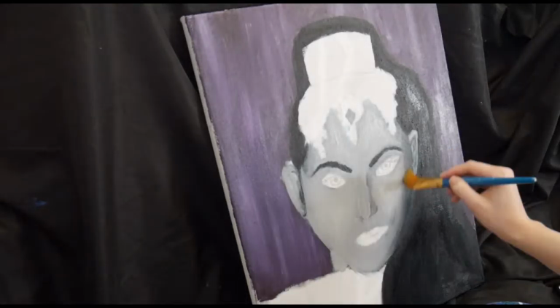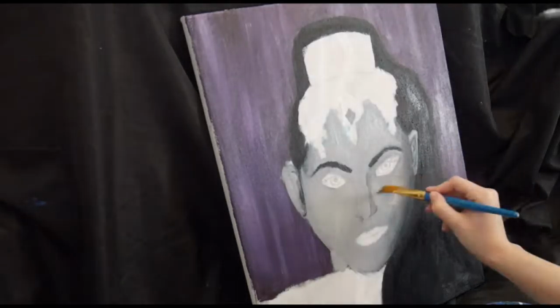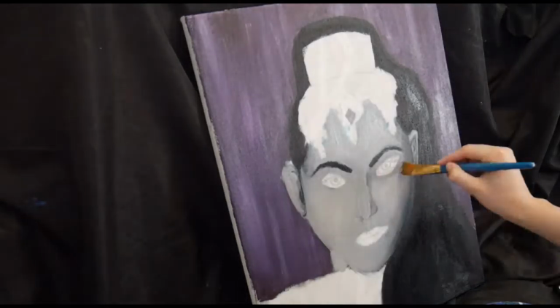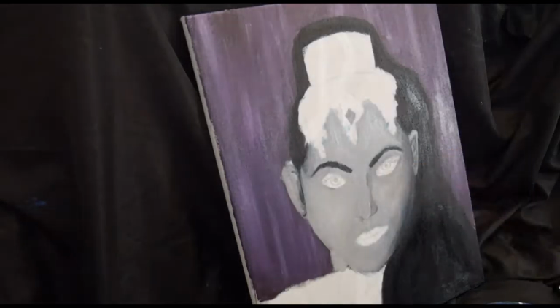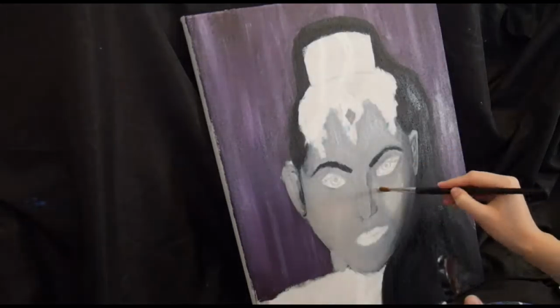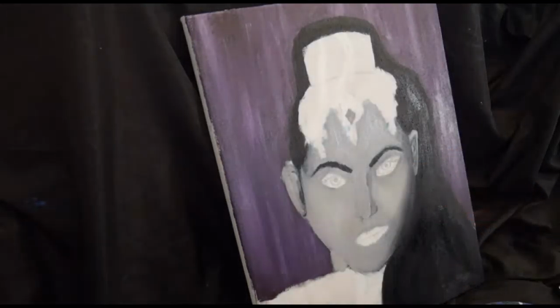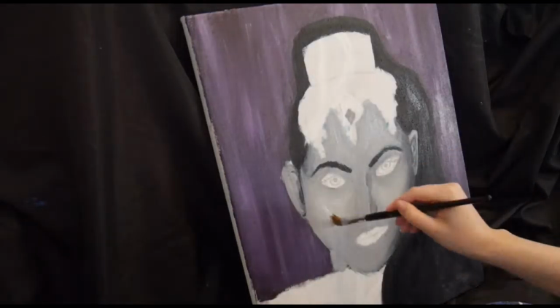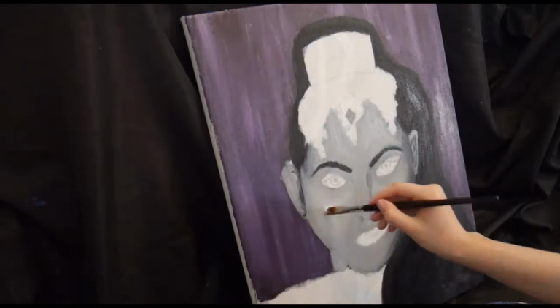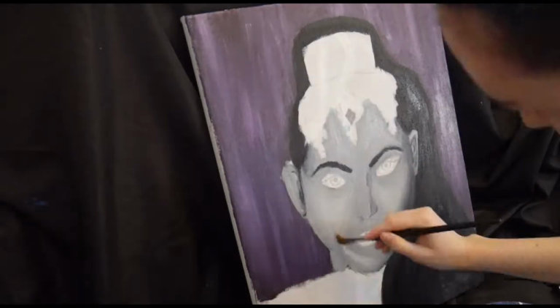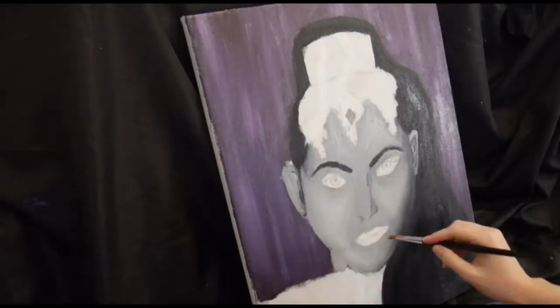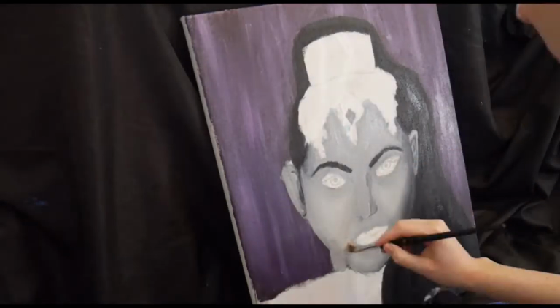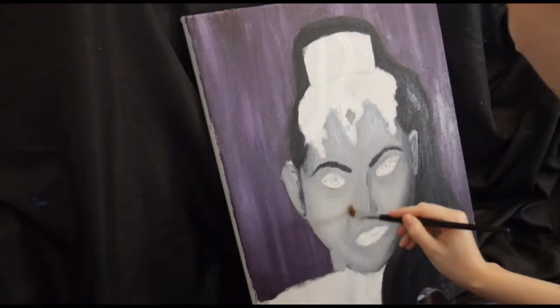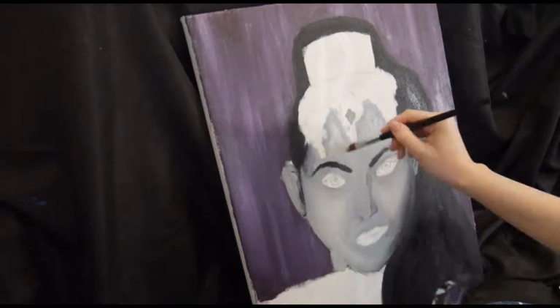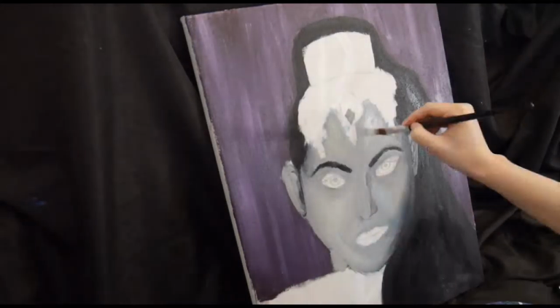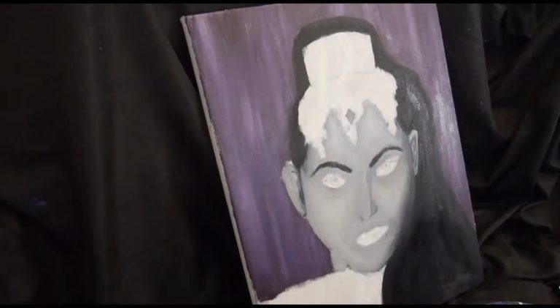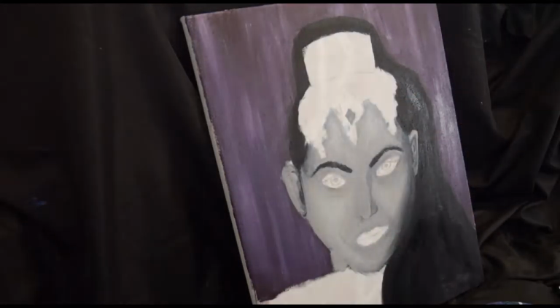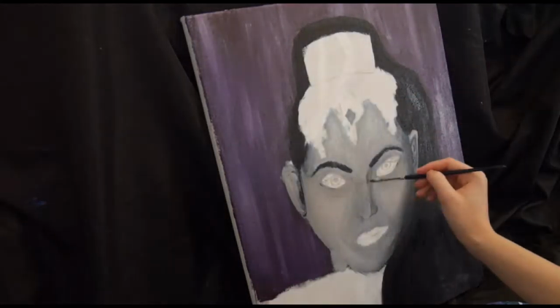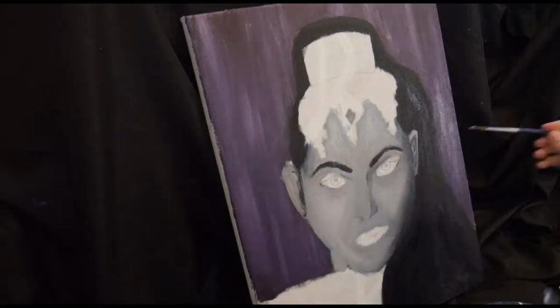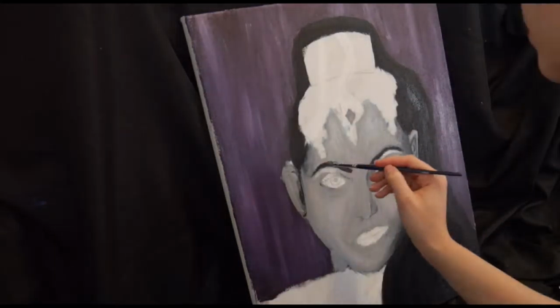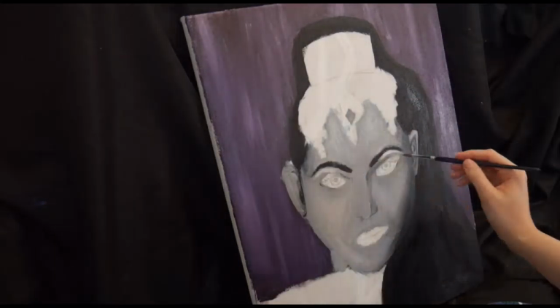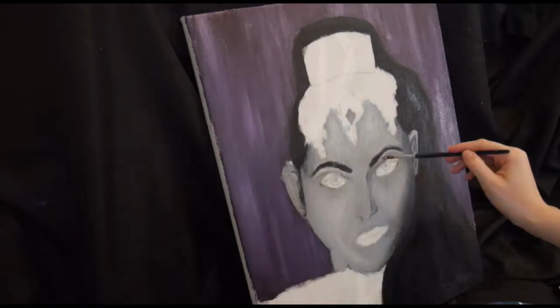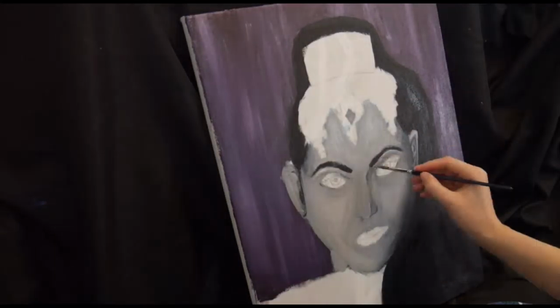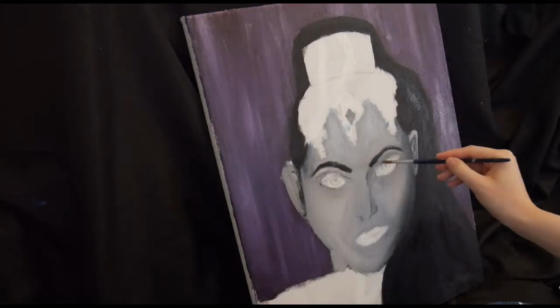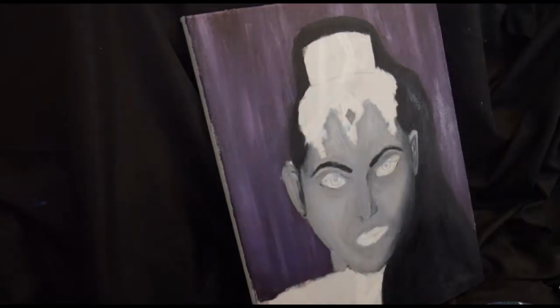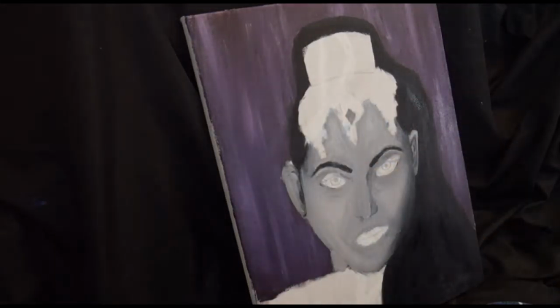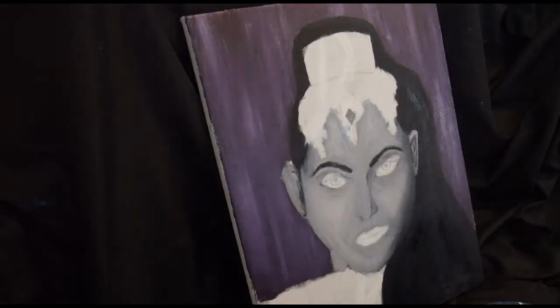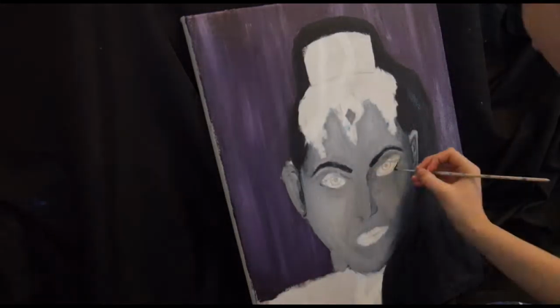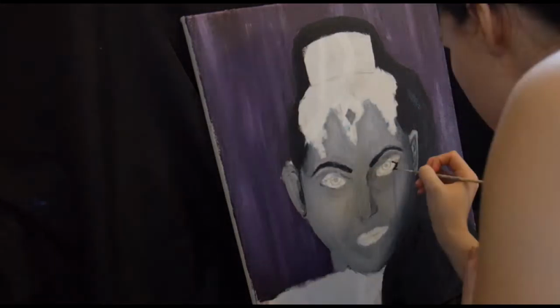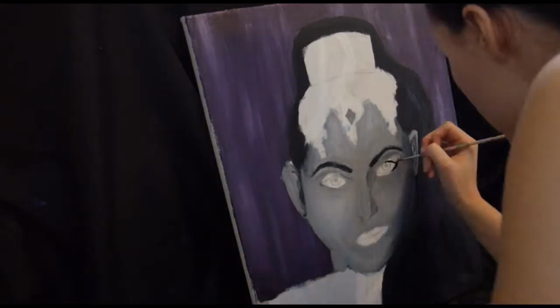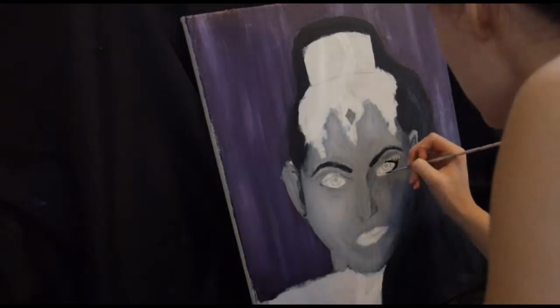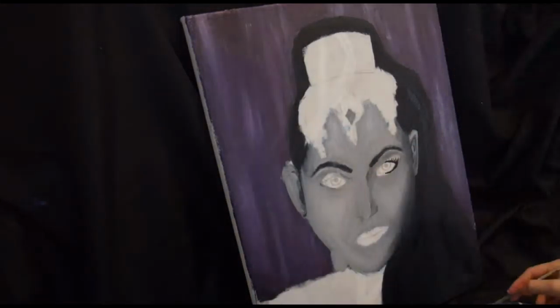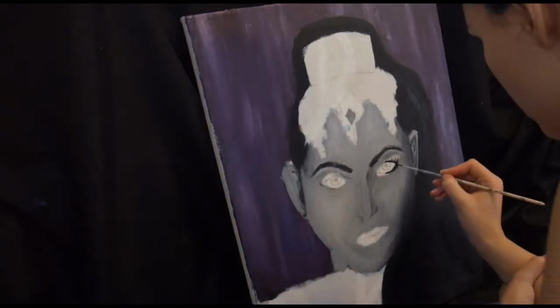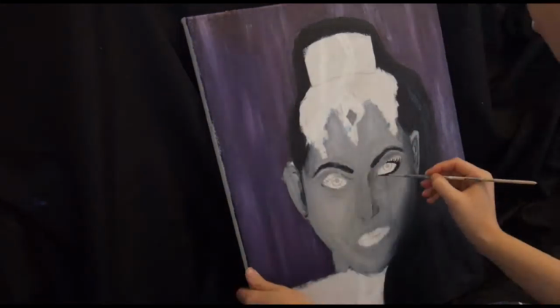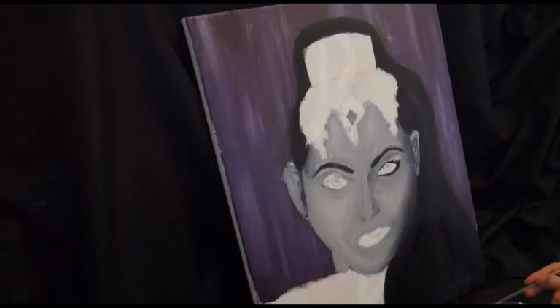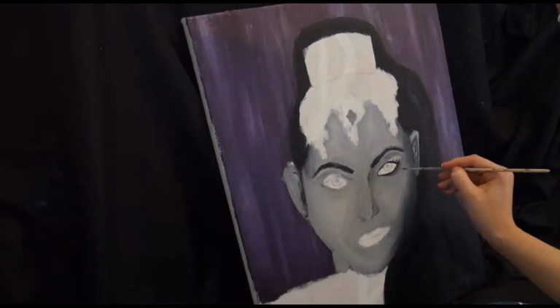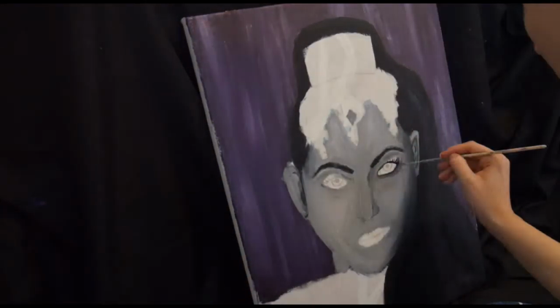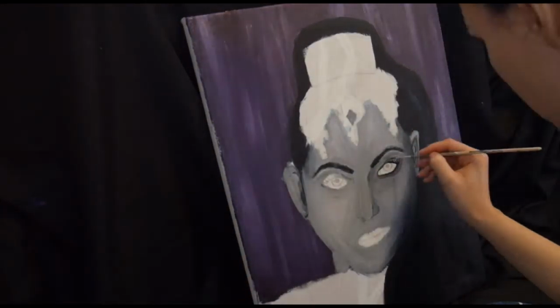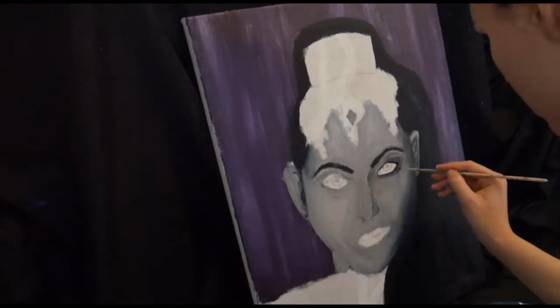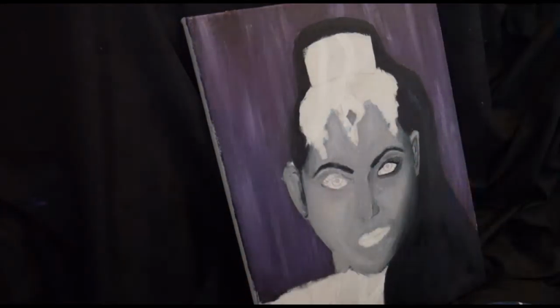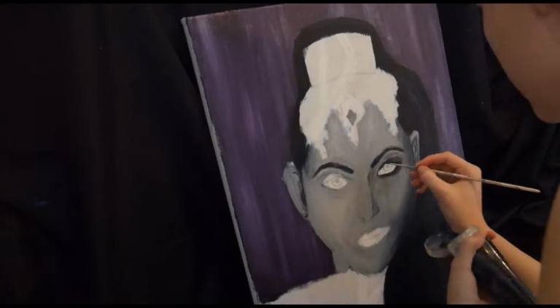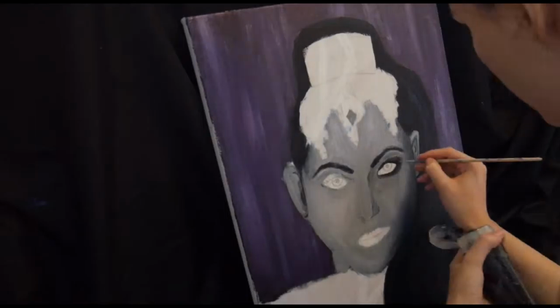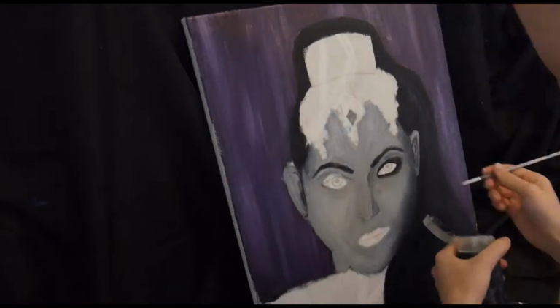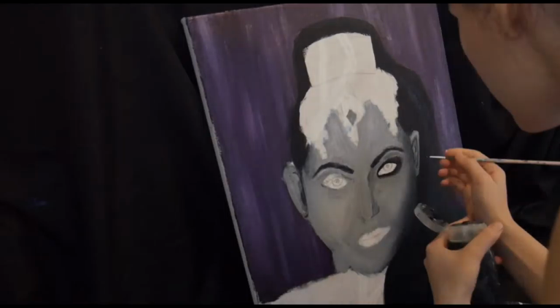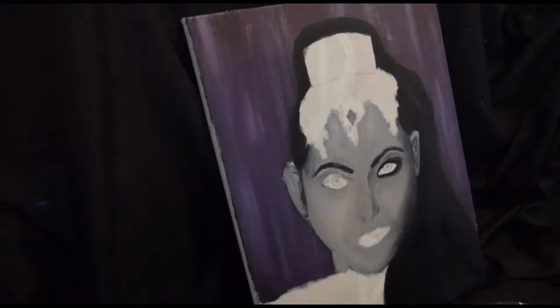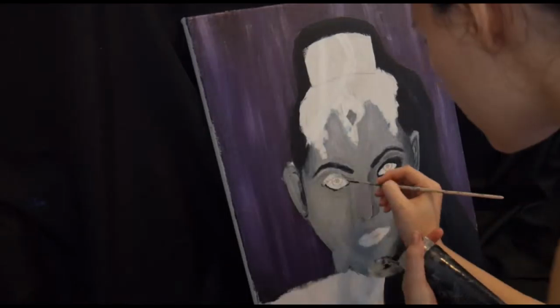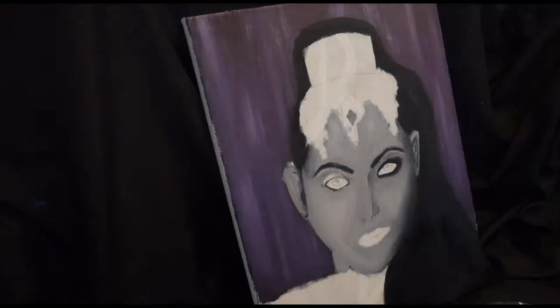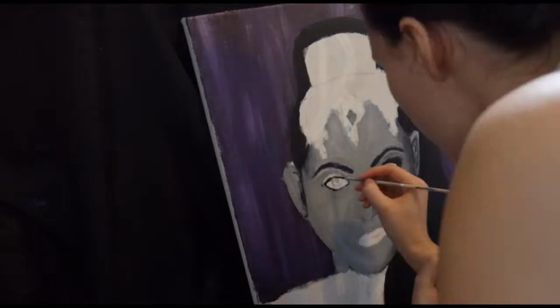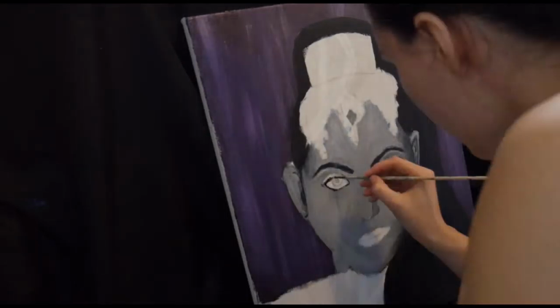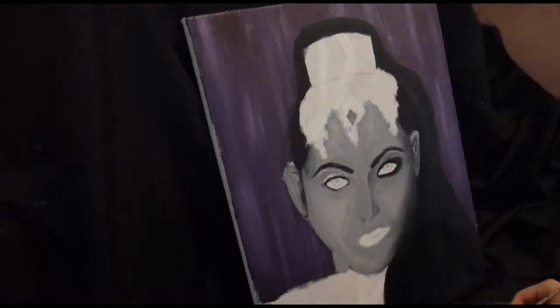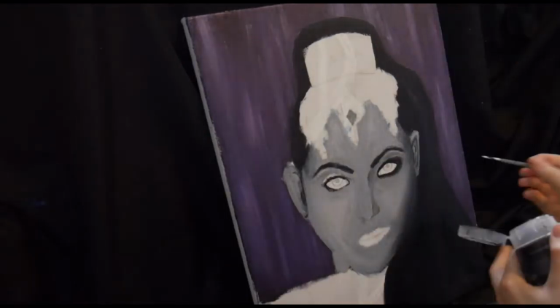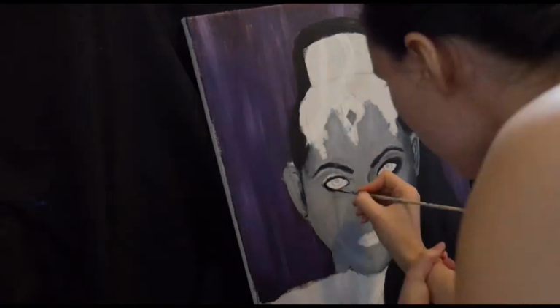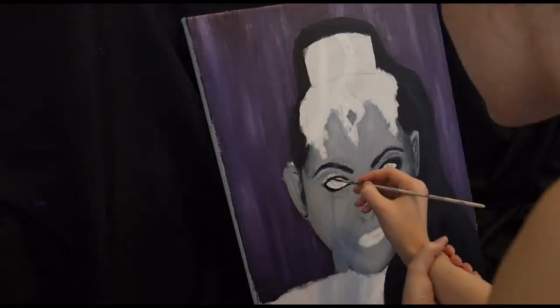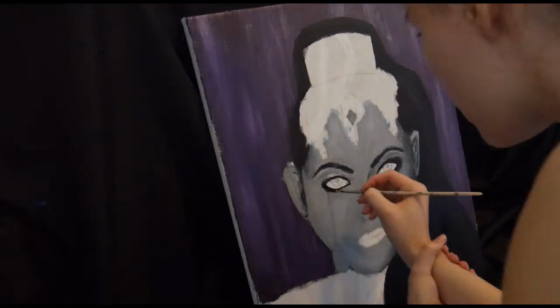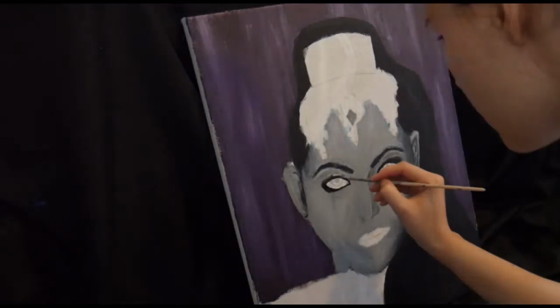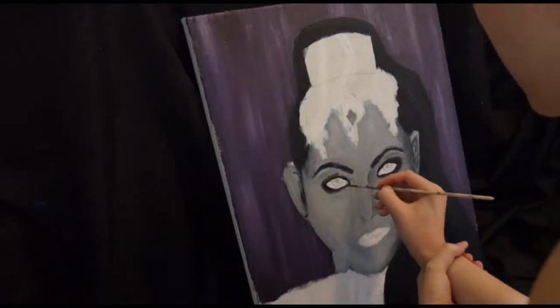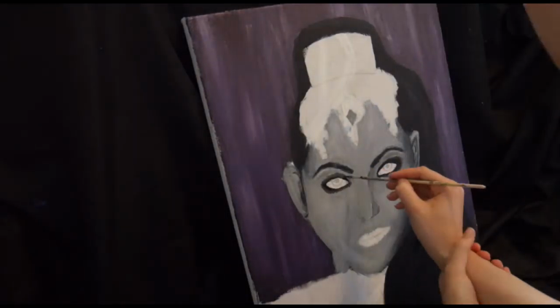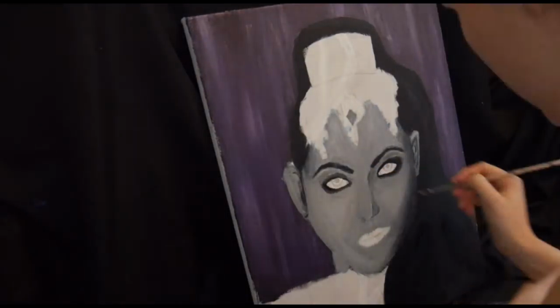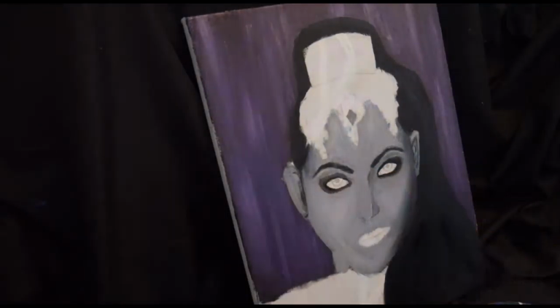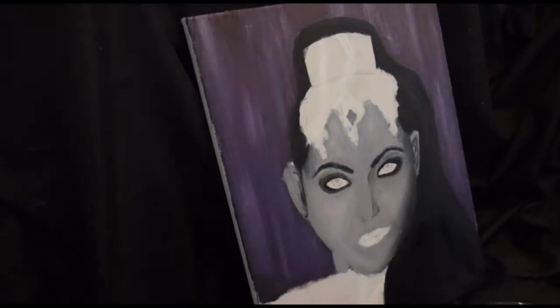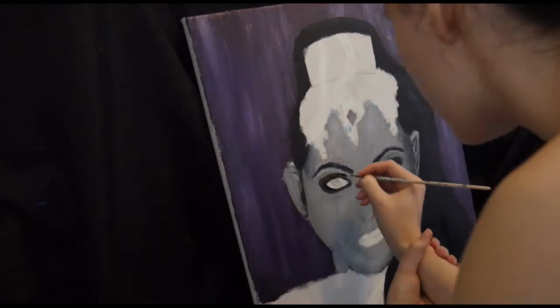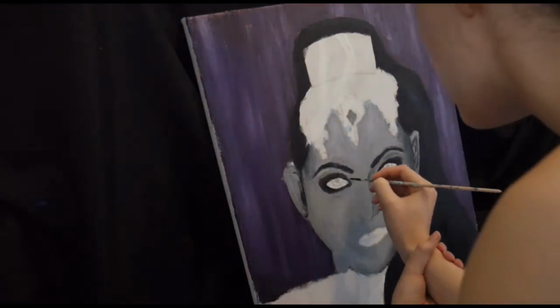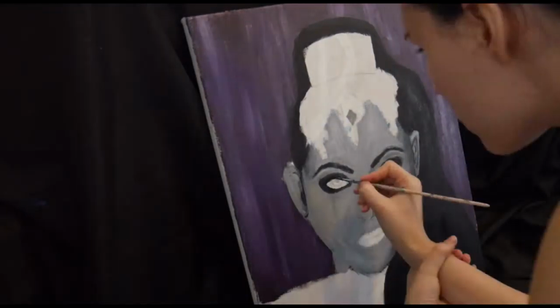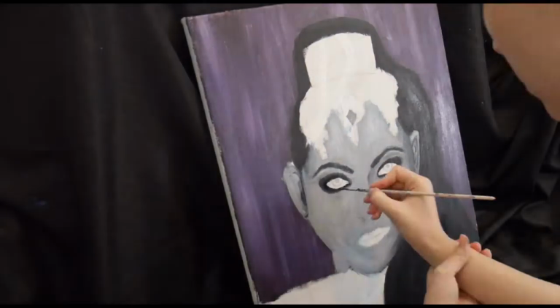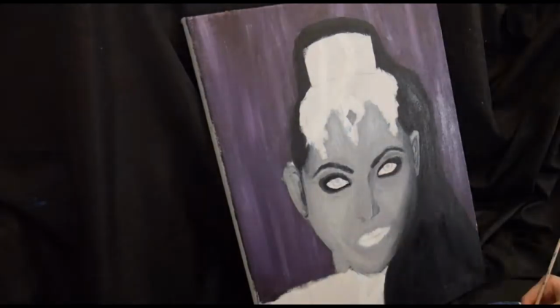I was at home for a week so I didn't have my camera with me and that's why it sort of missed out a bit in the middle. But here I'm just painting her eyes and mouth on.